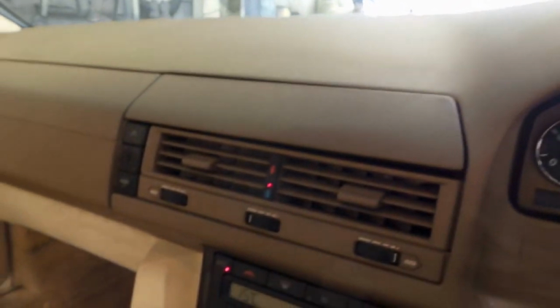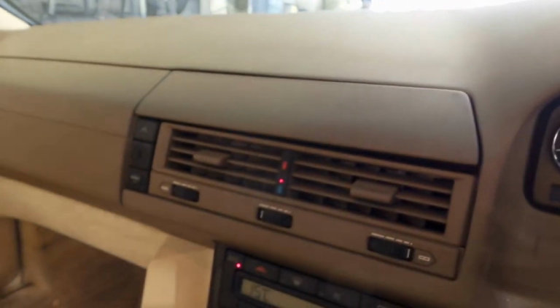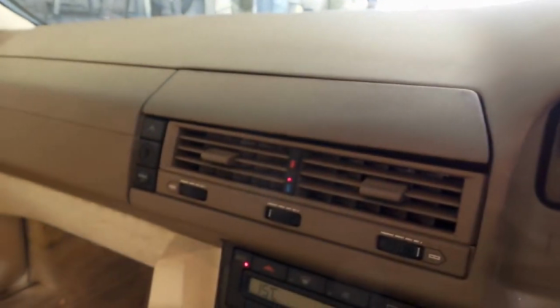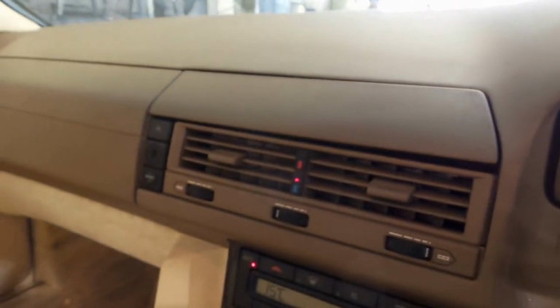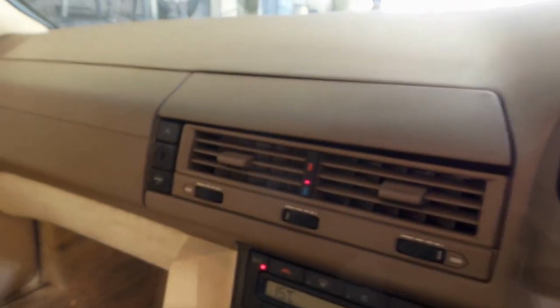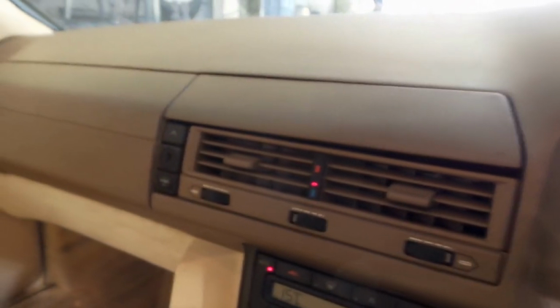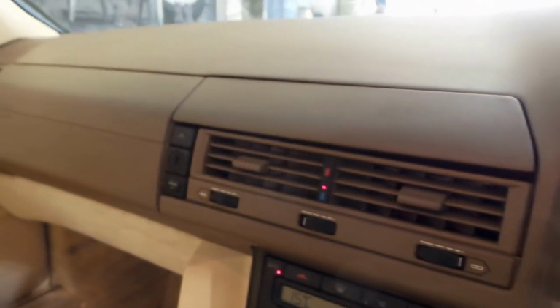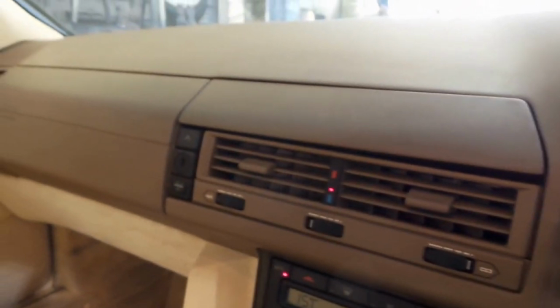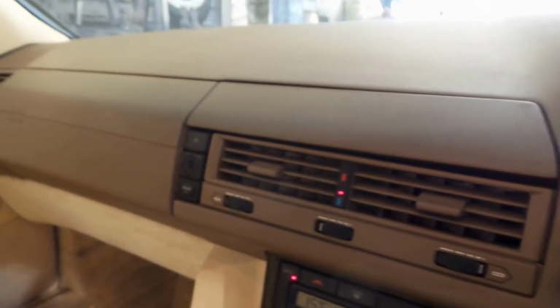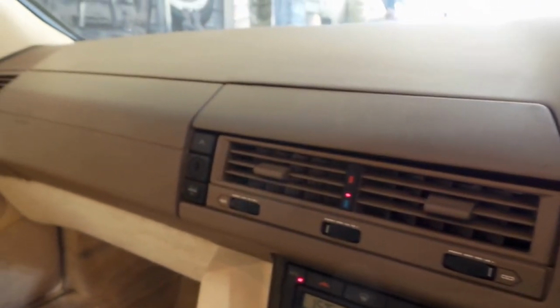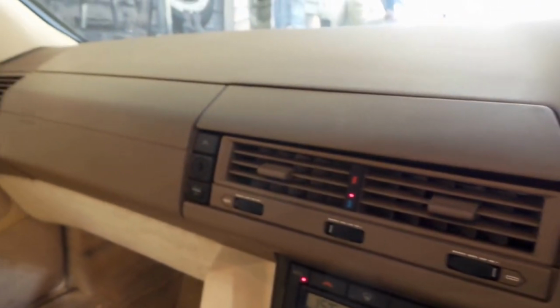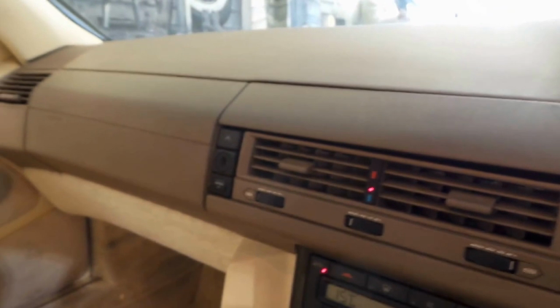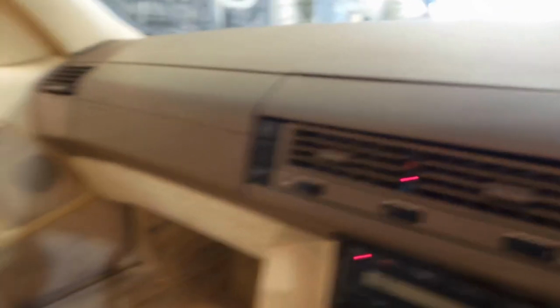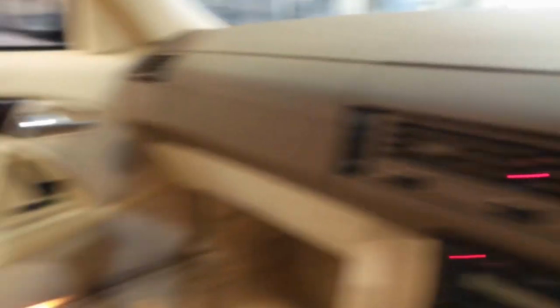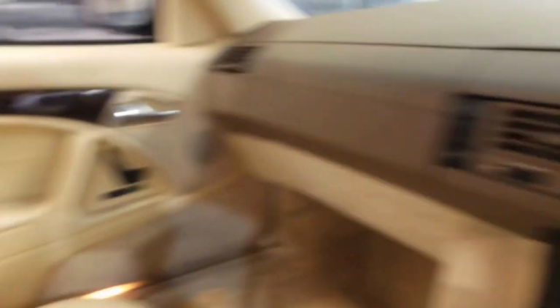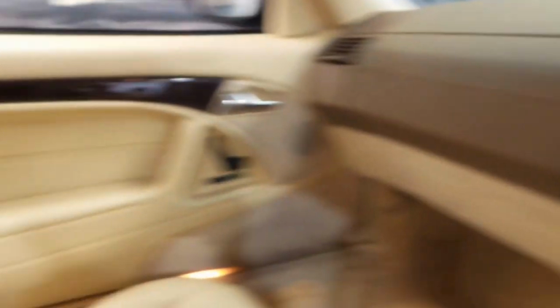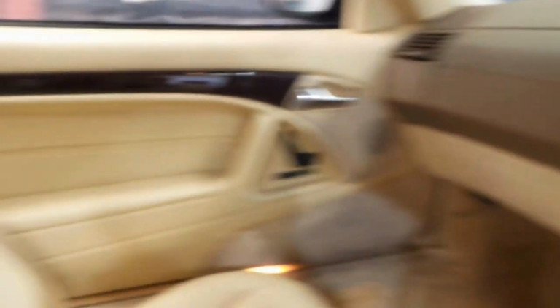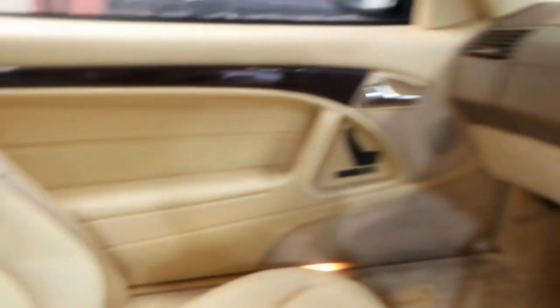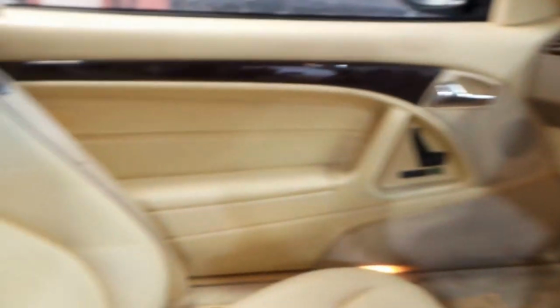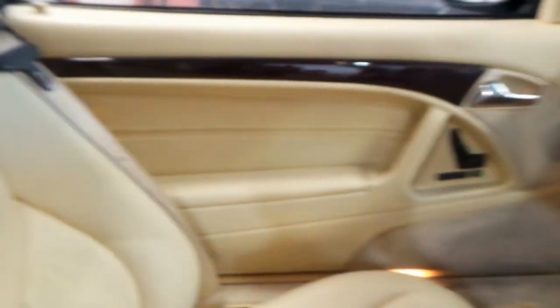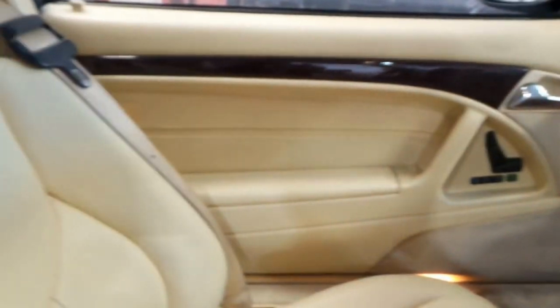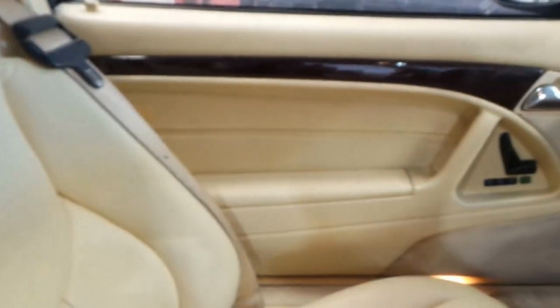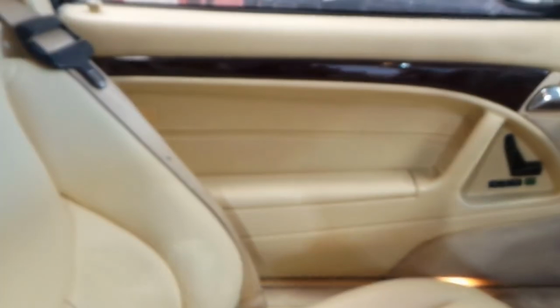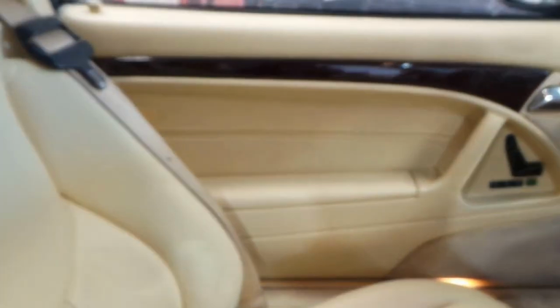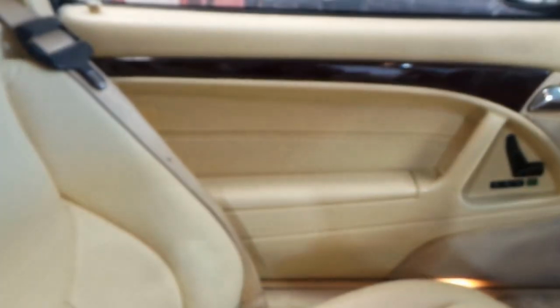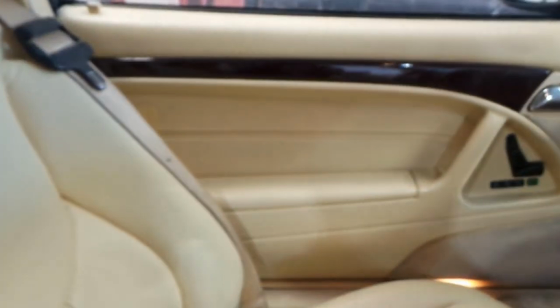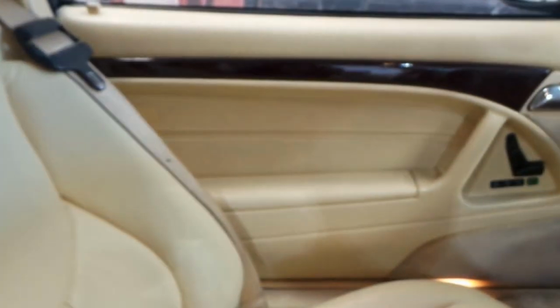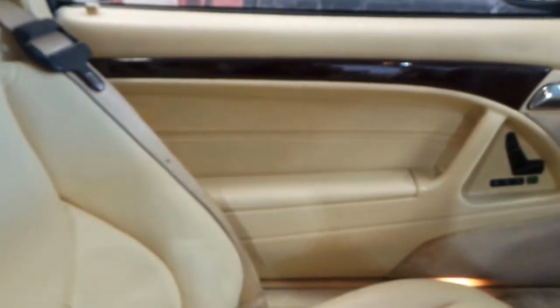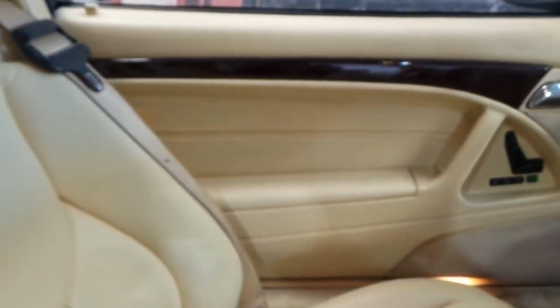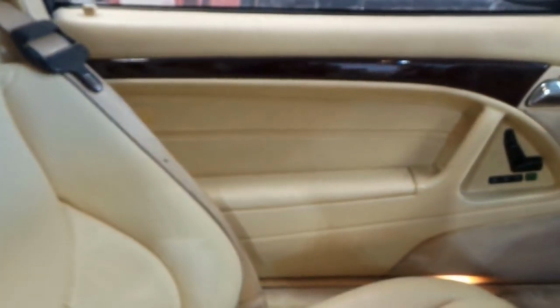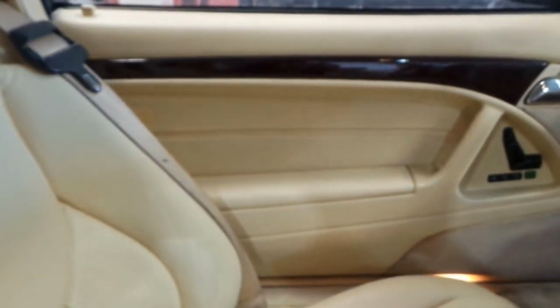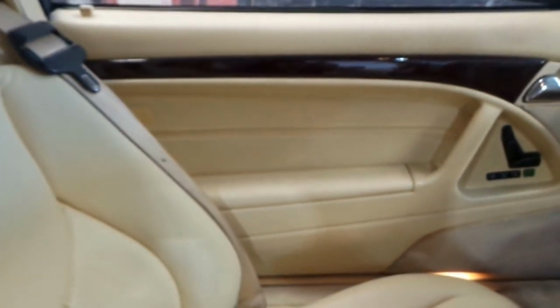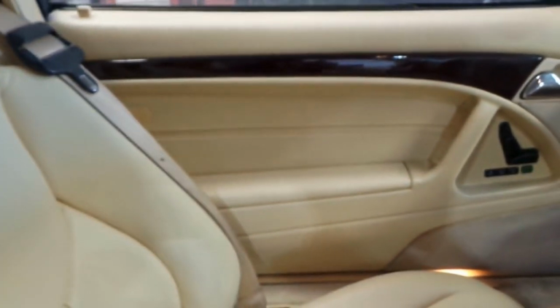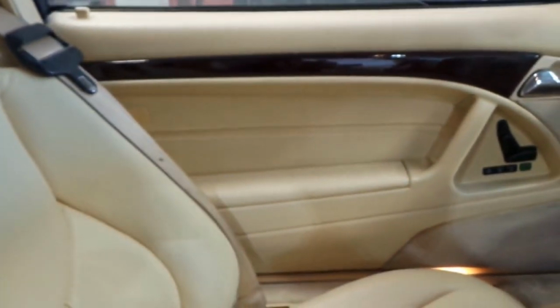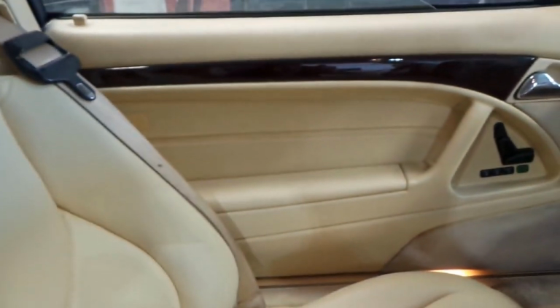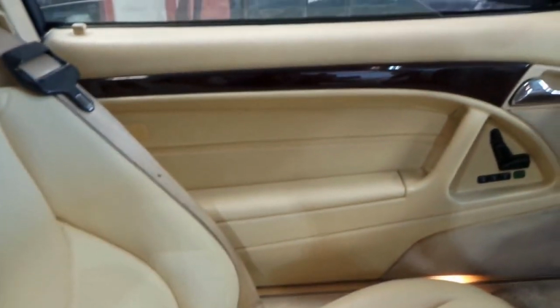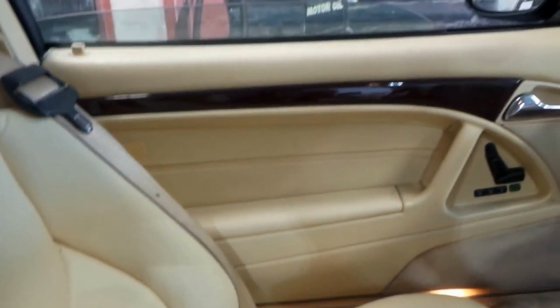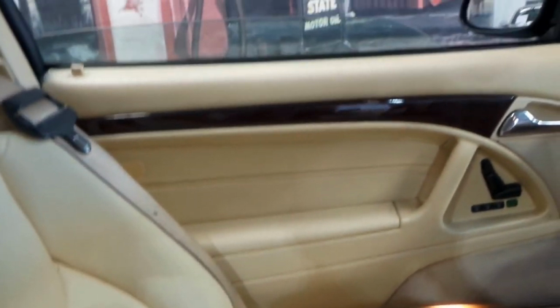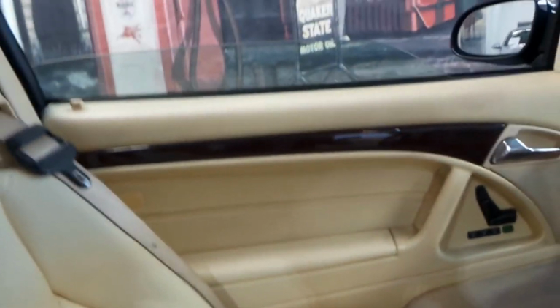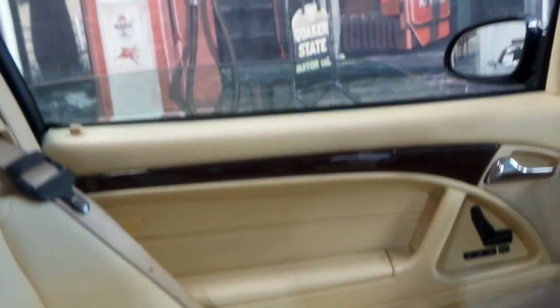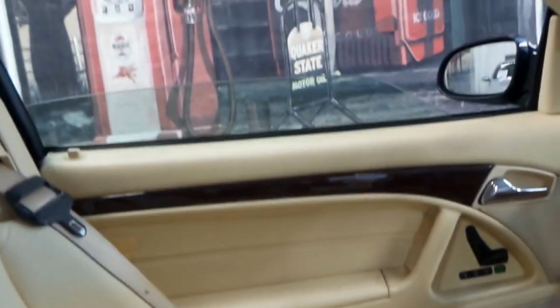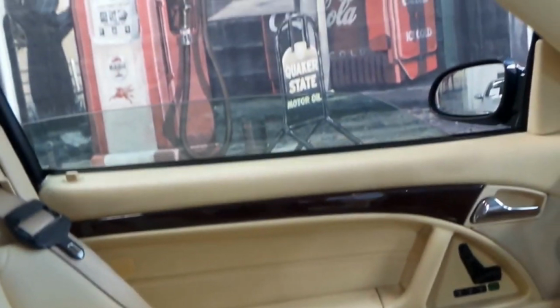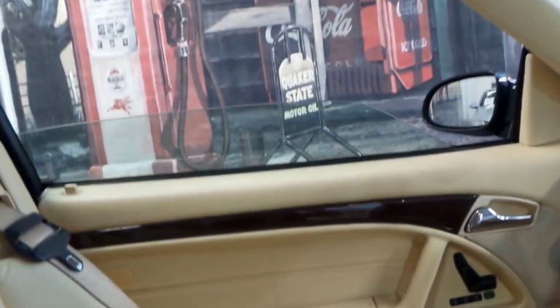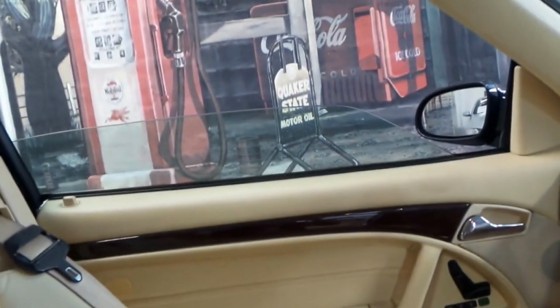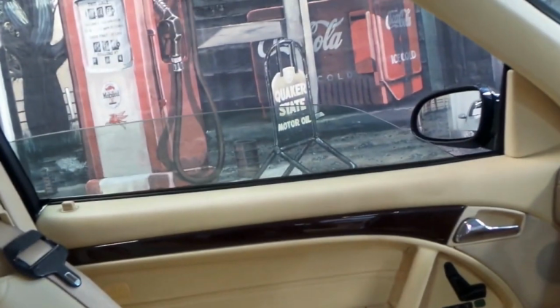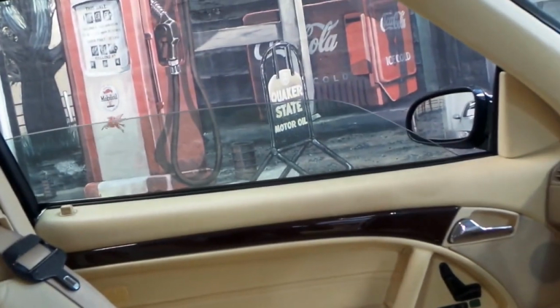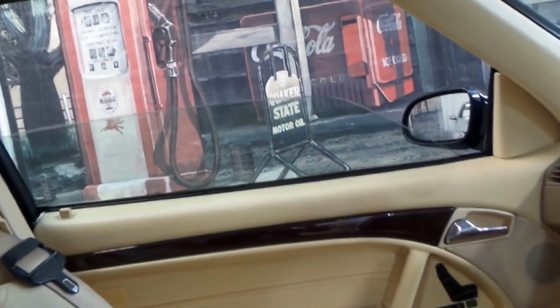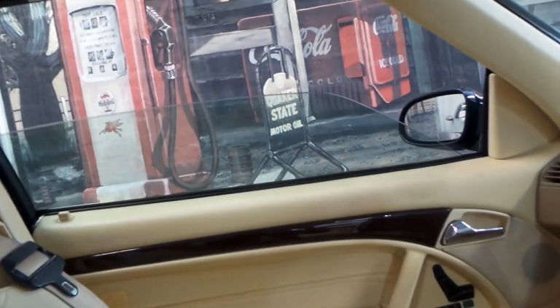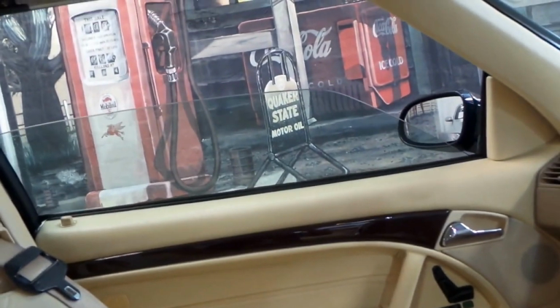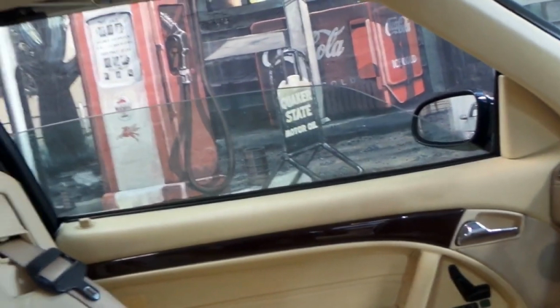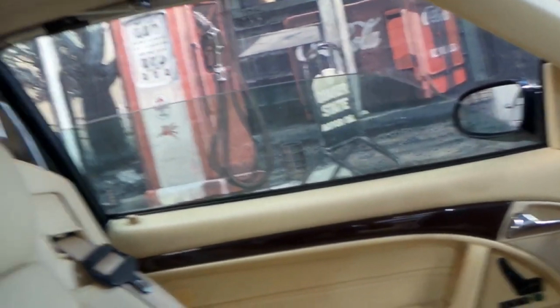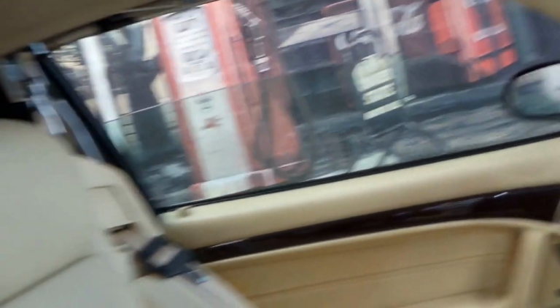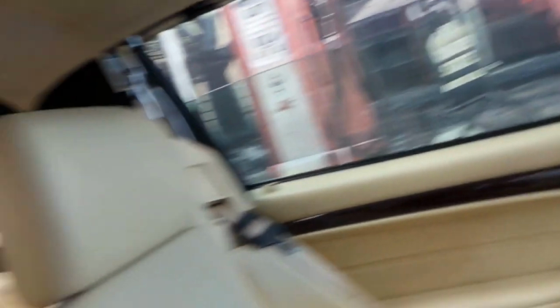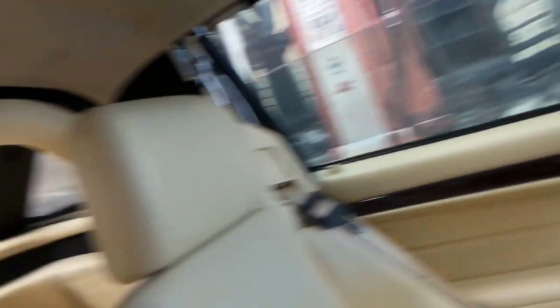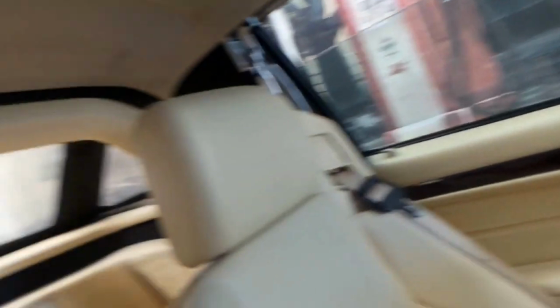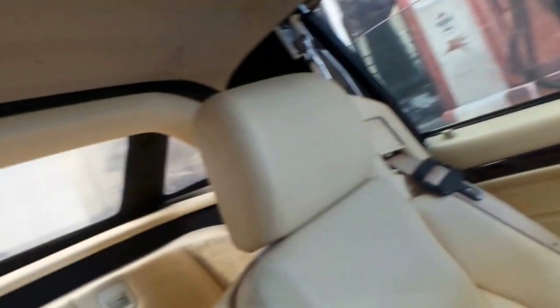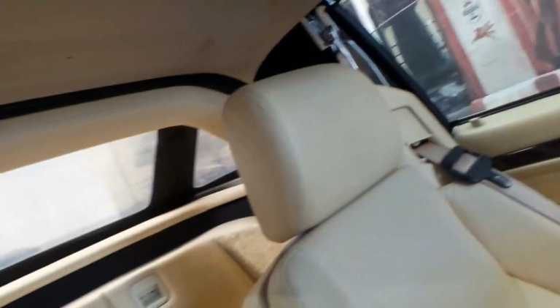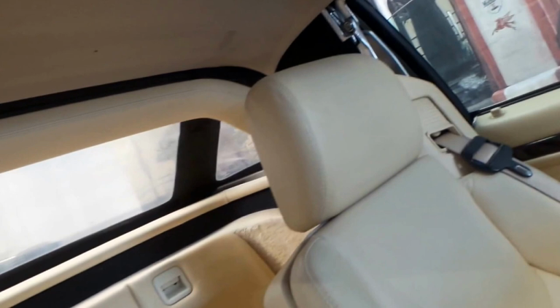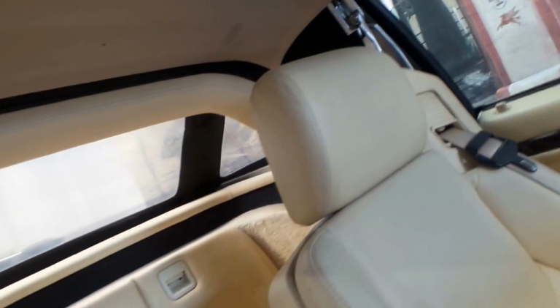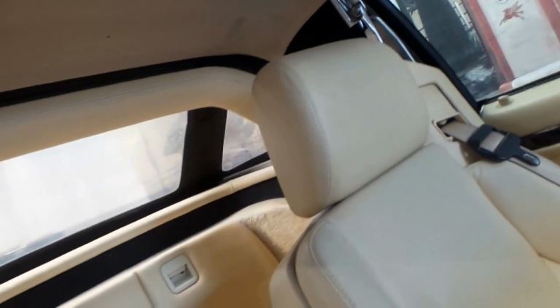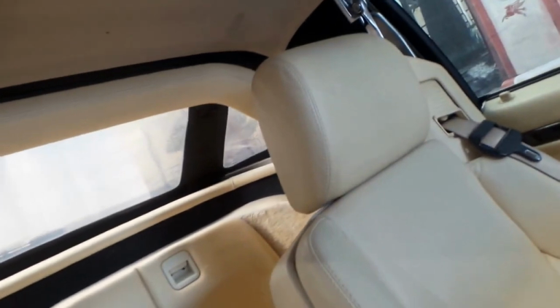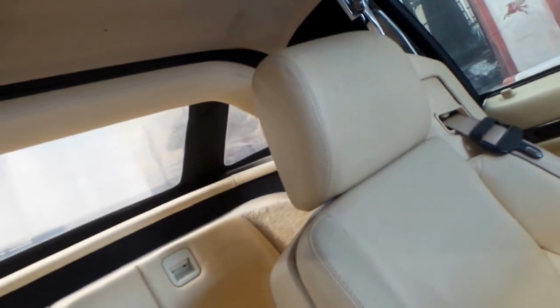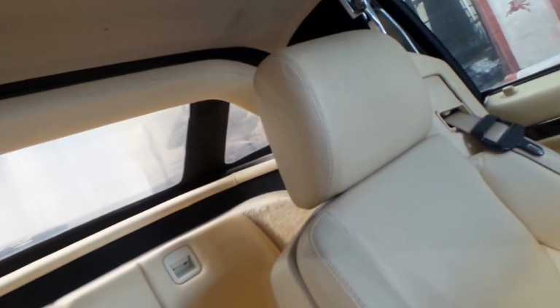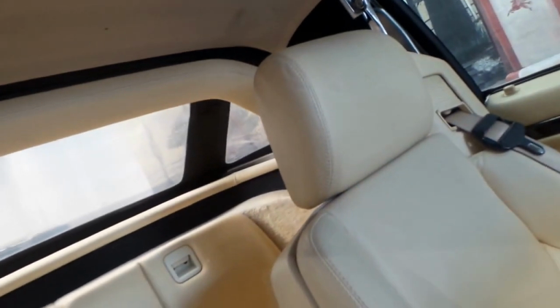Airbags — driver's, passenger's, even in the door pockets. Windows go up. Roll bar back up.